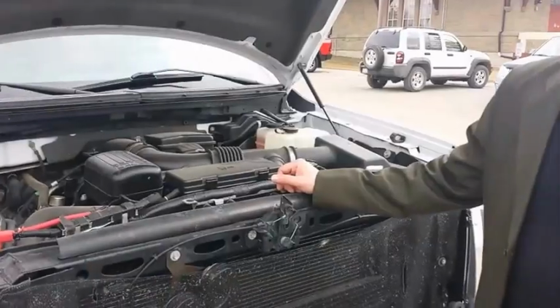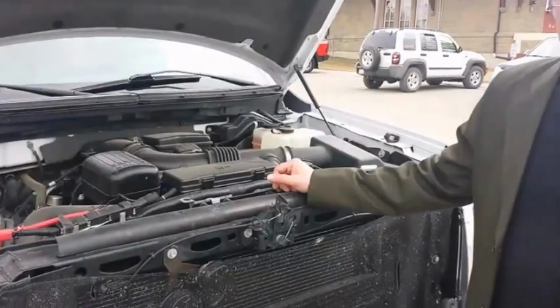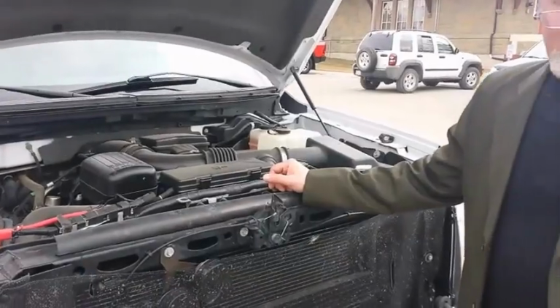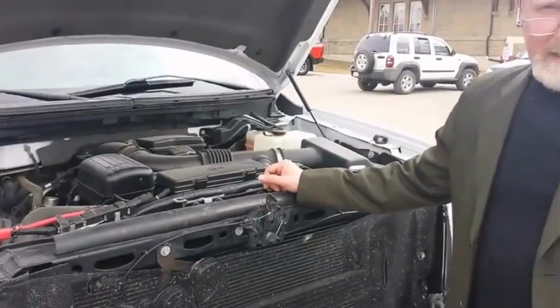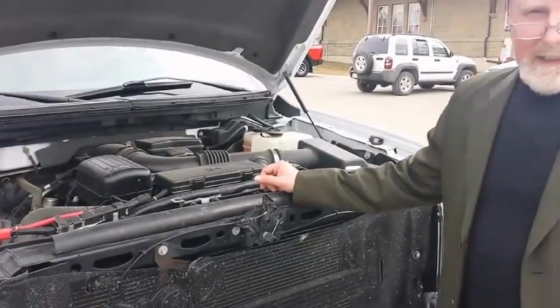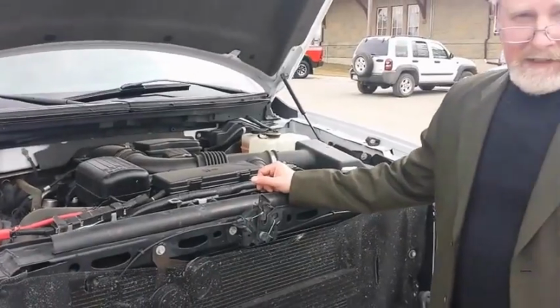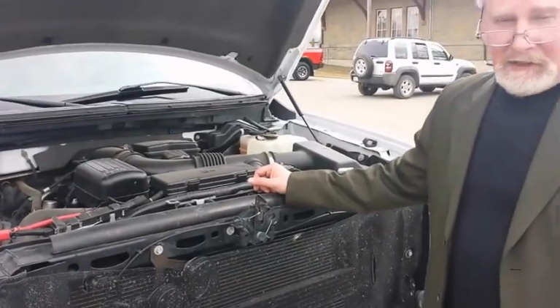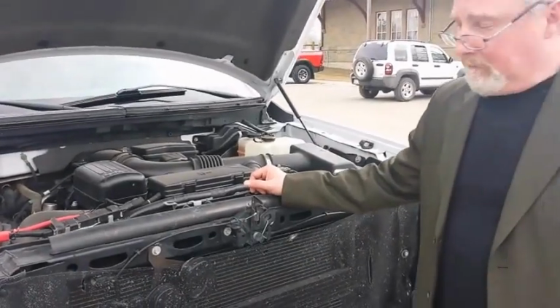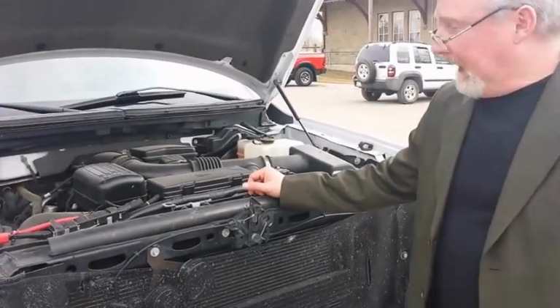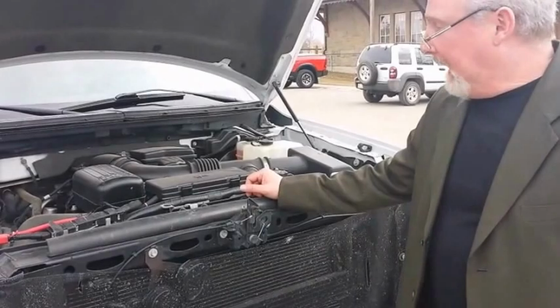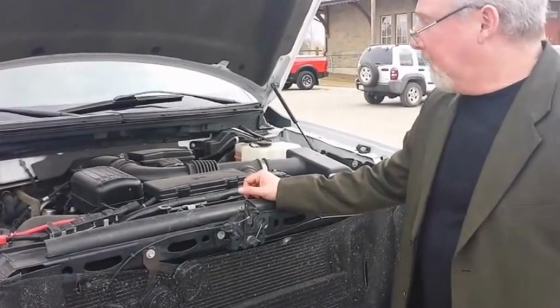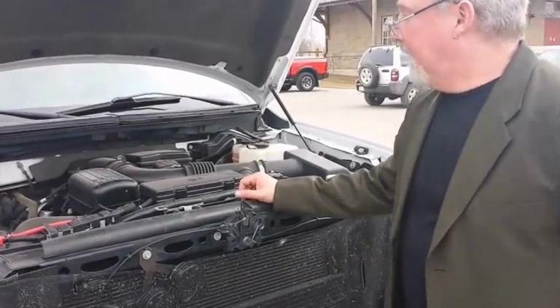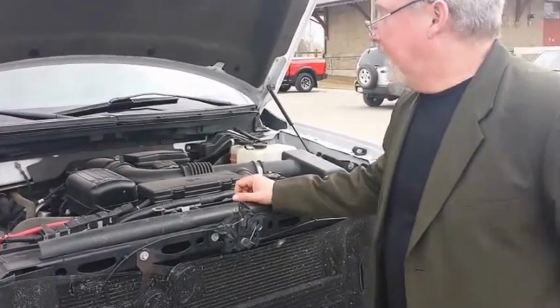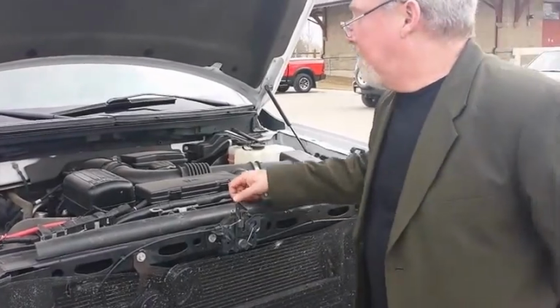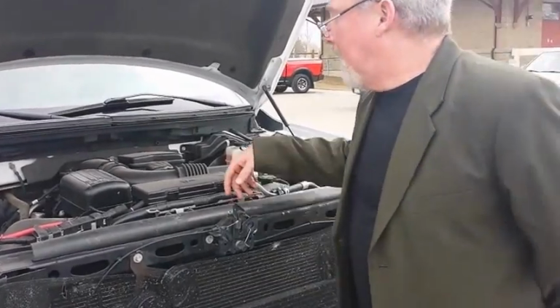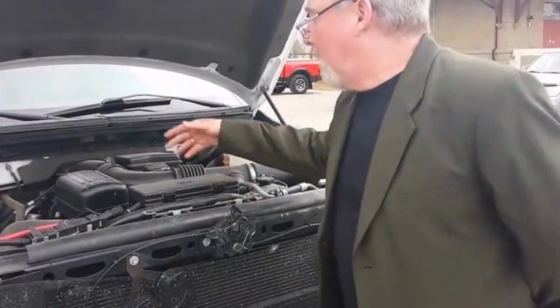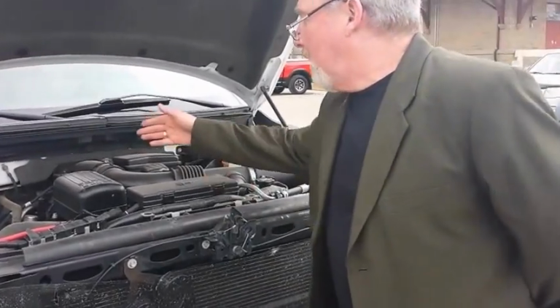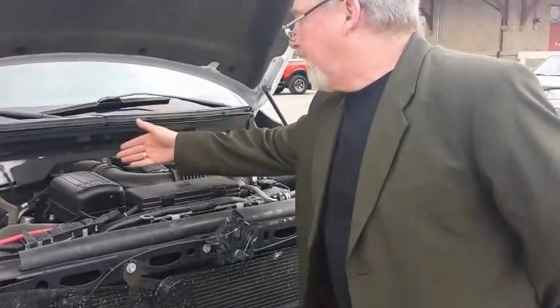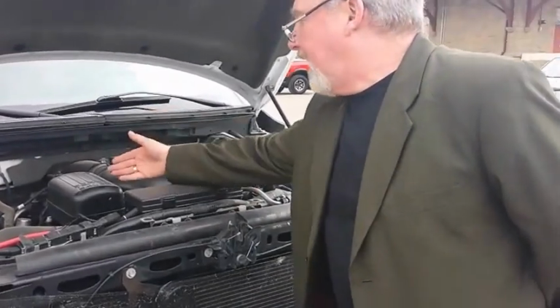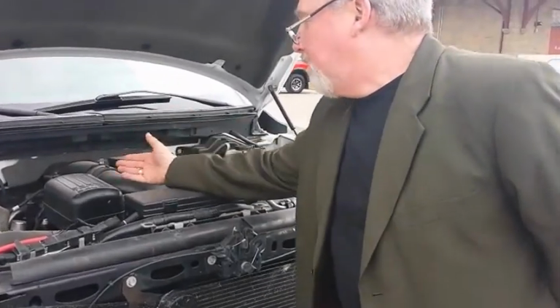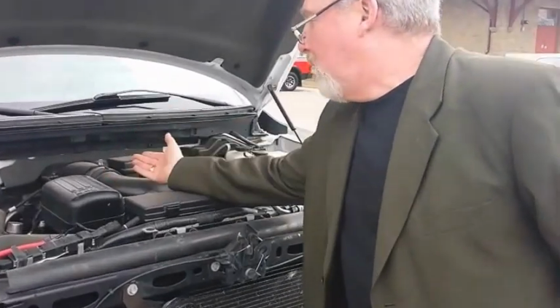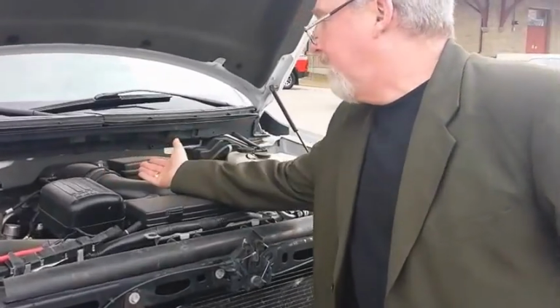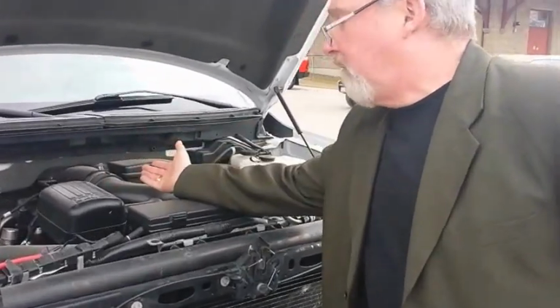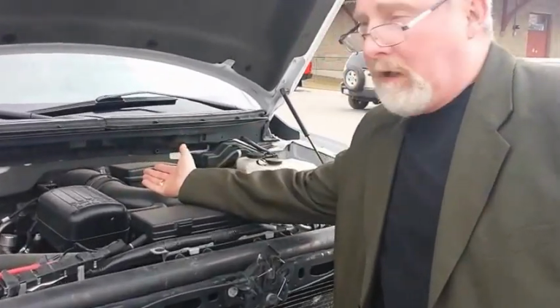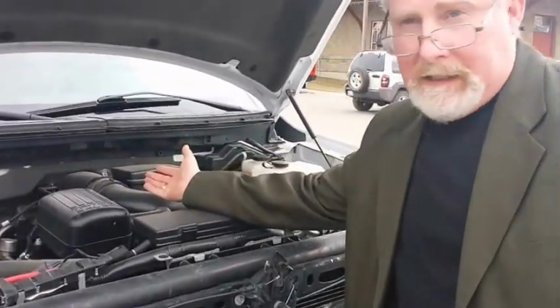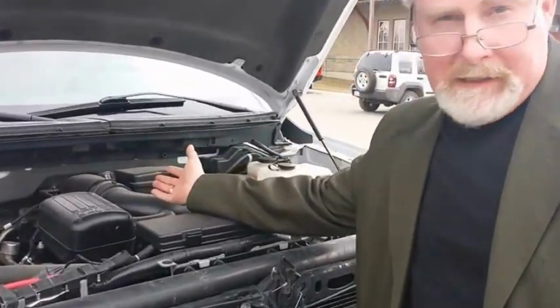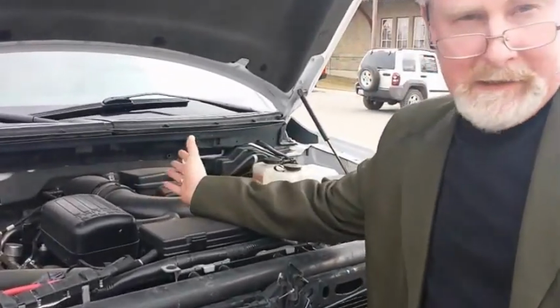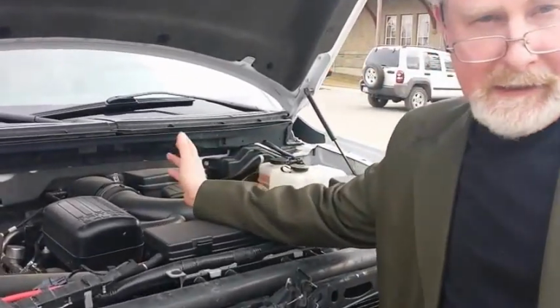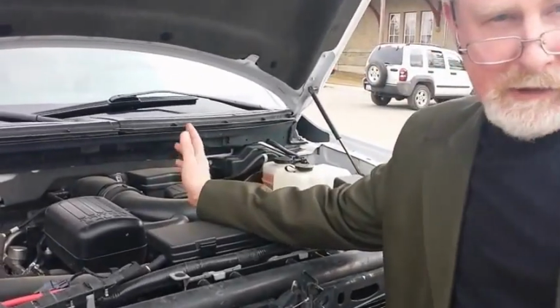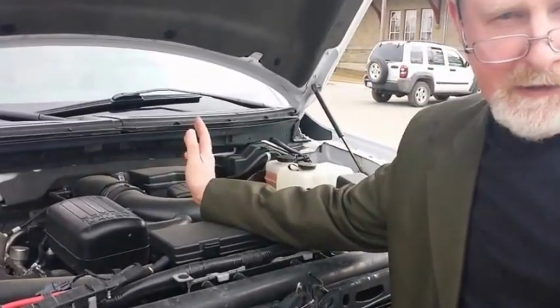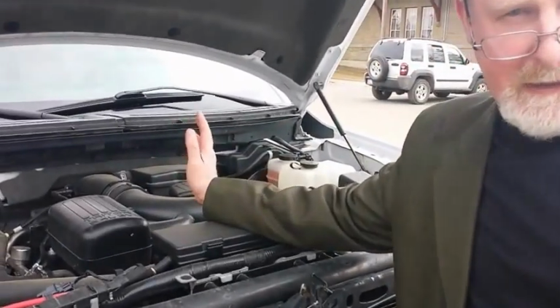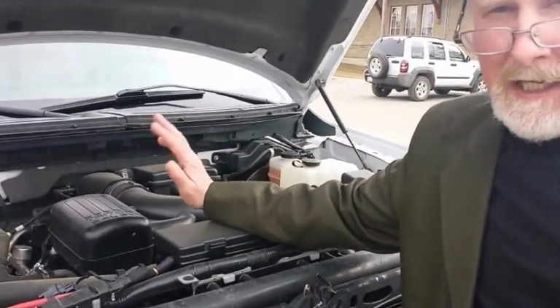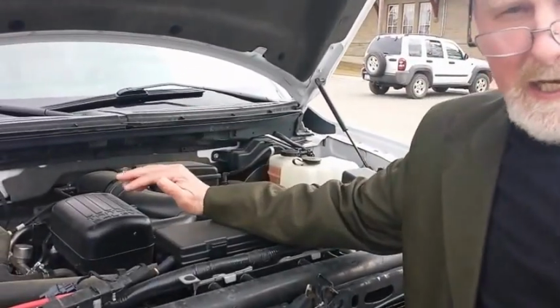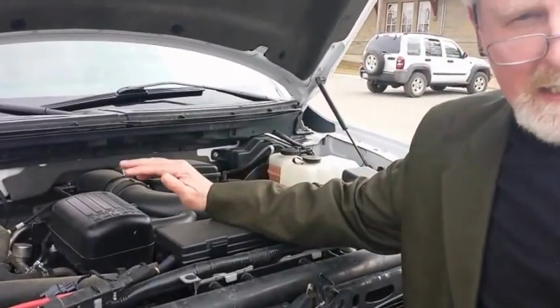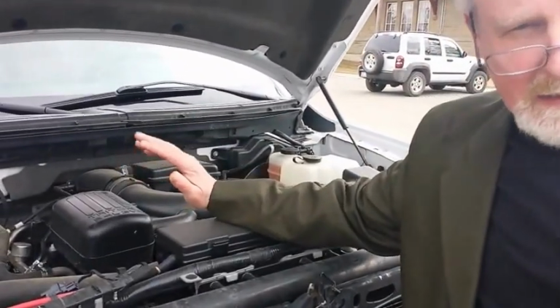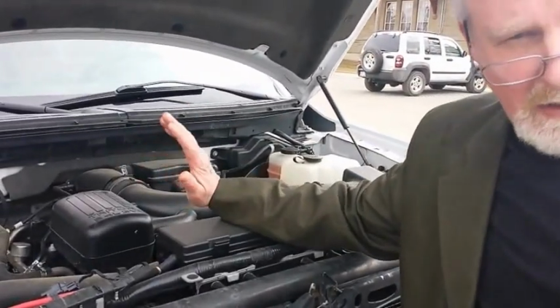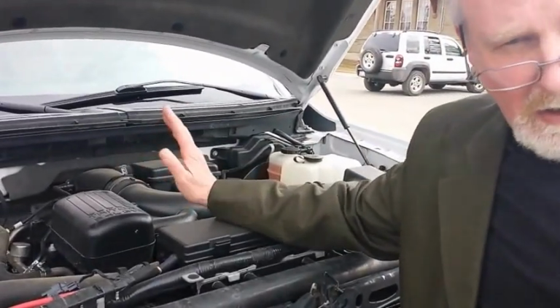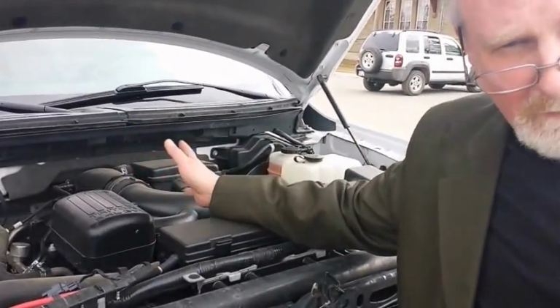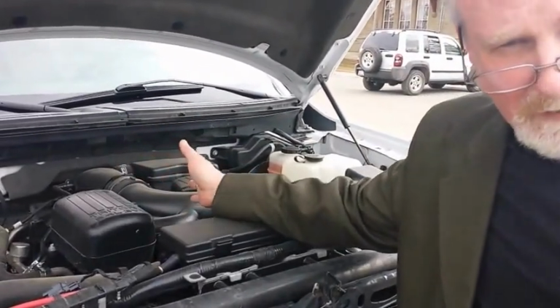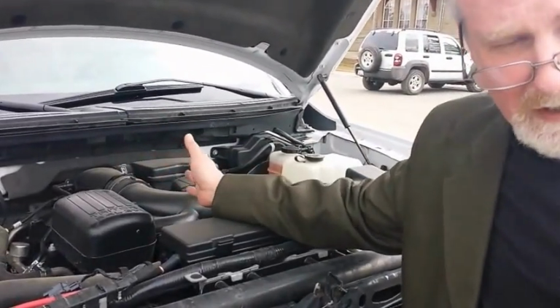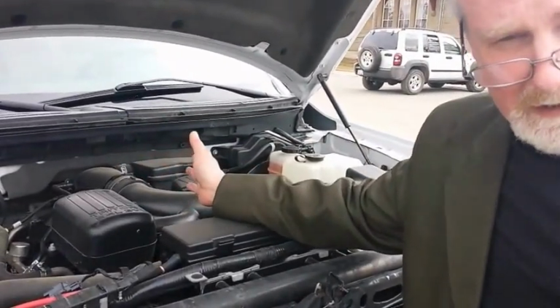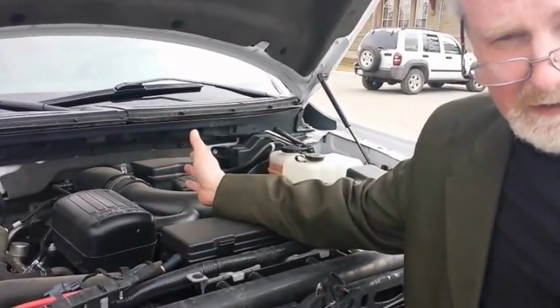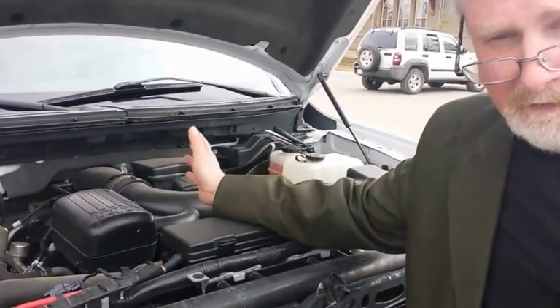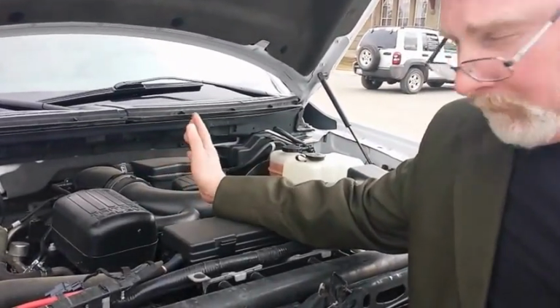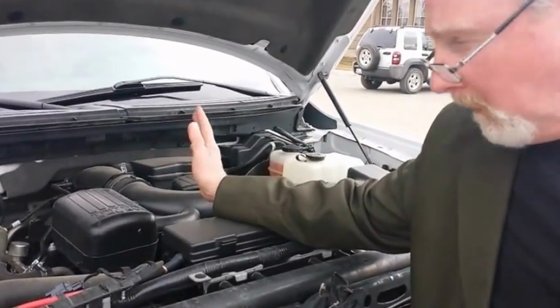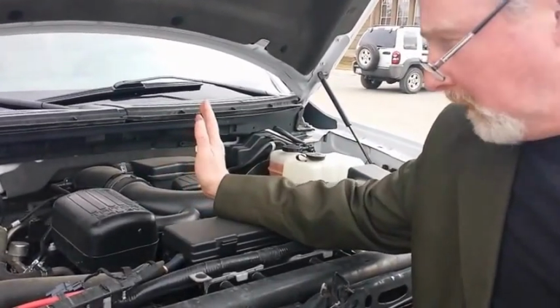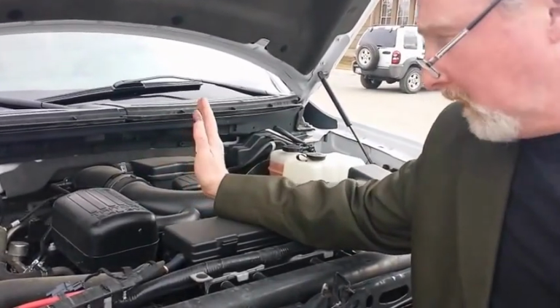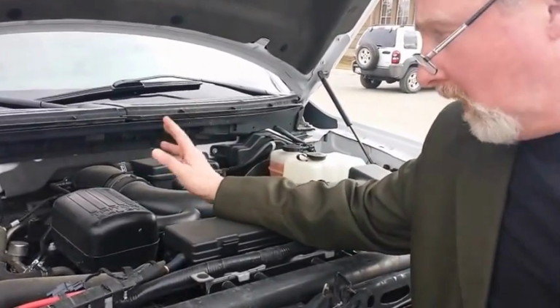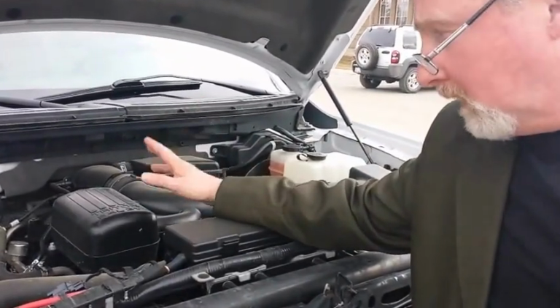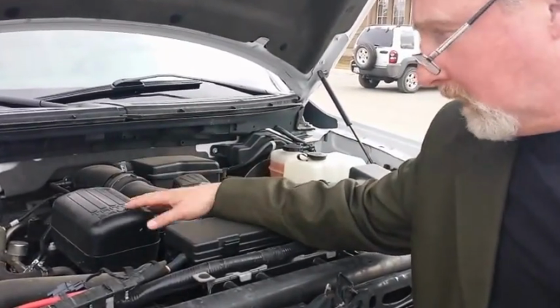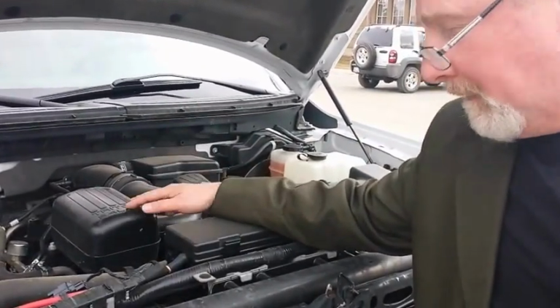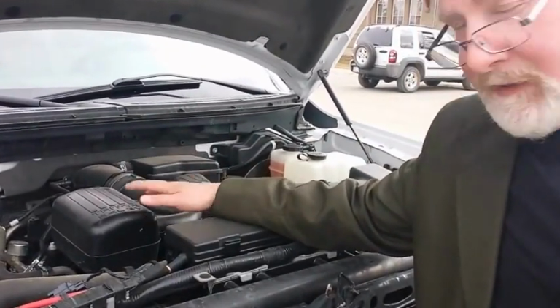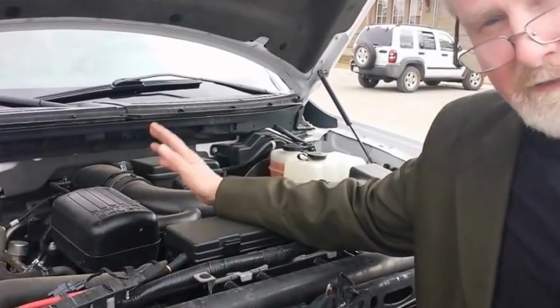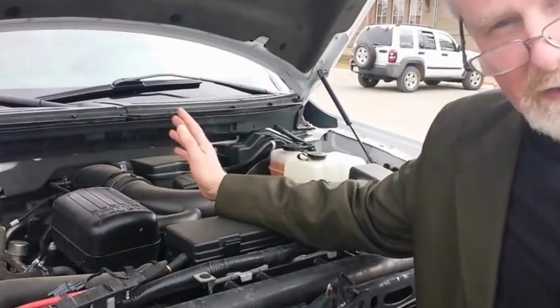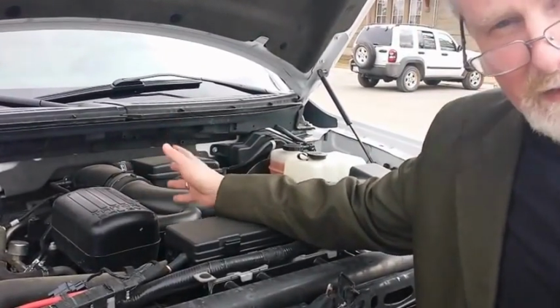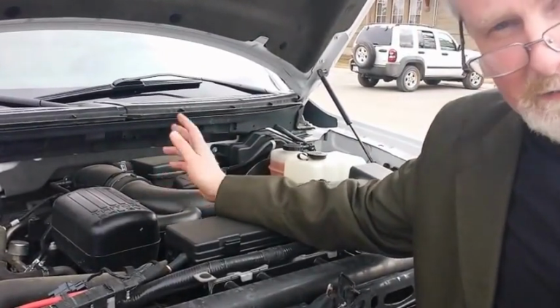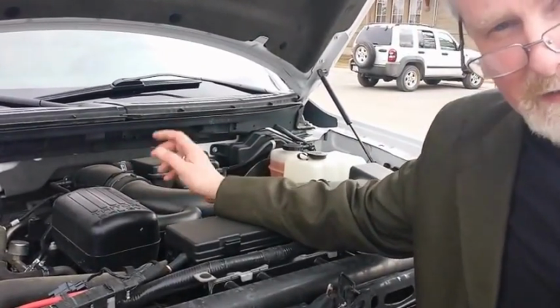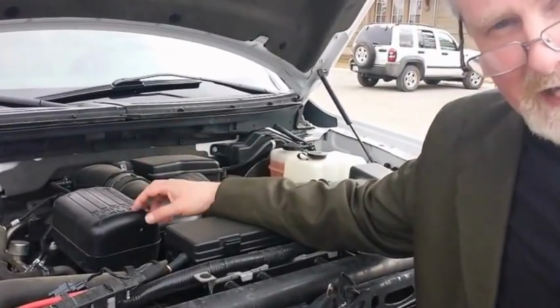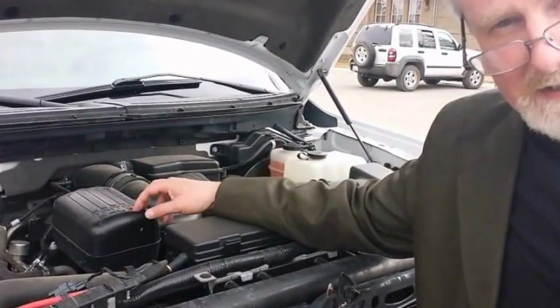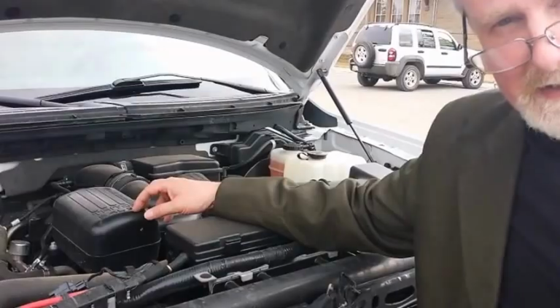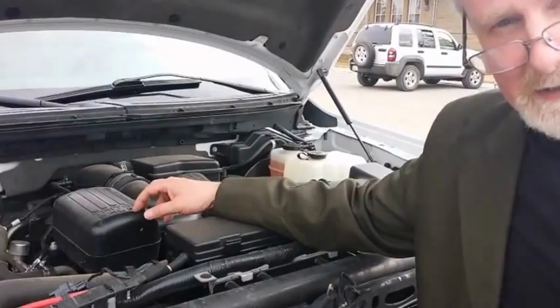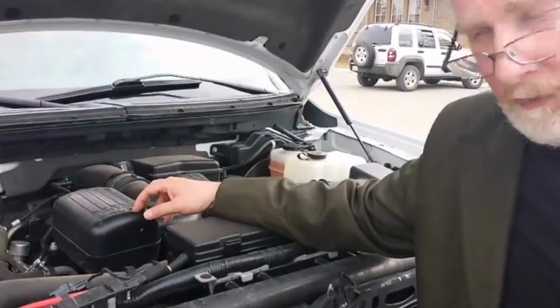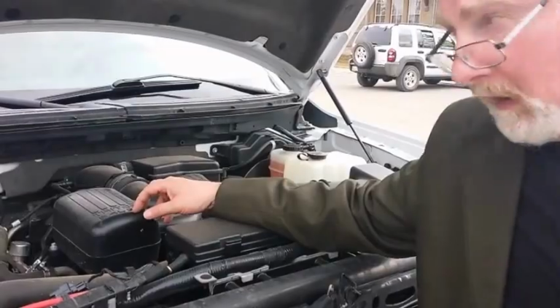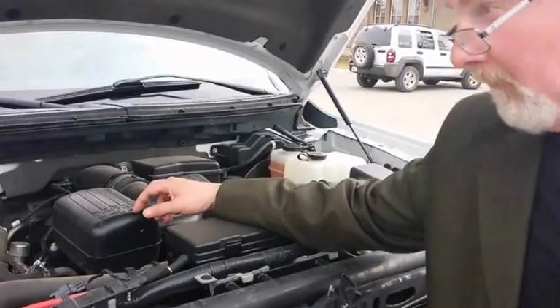Looking in the engine bay, plenty of power with a 5.4 liter engine — all the power you need for long trips and towing capacity as well.